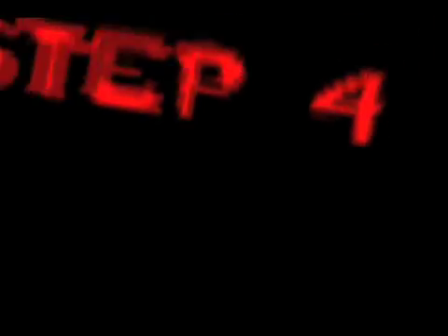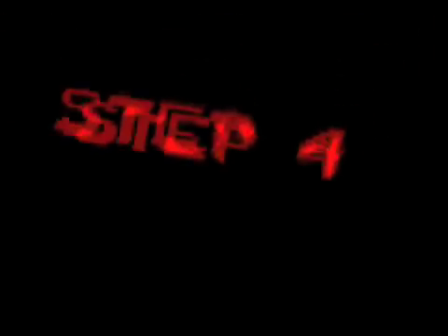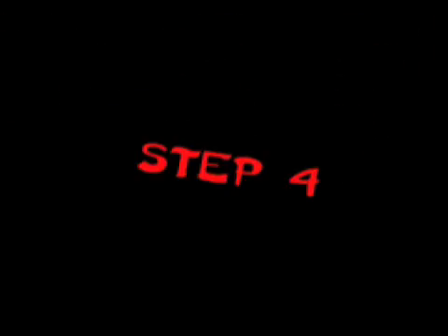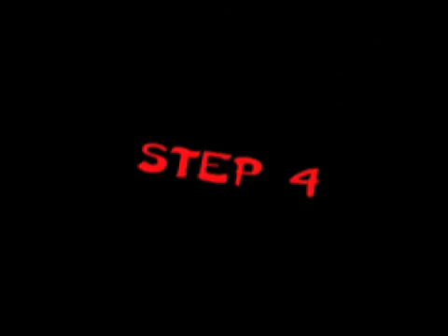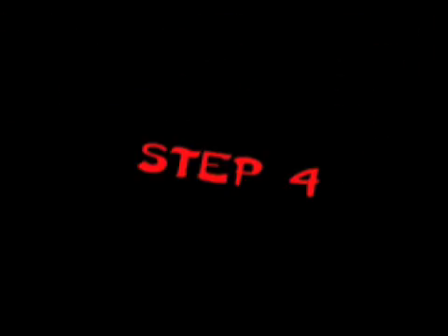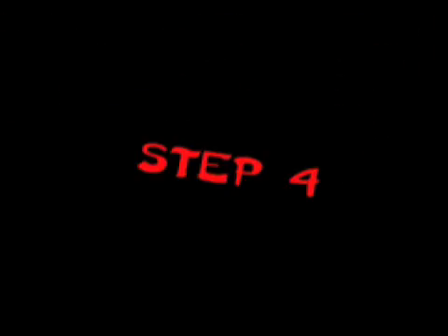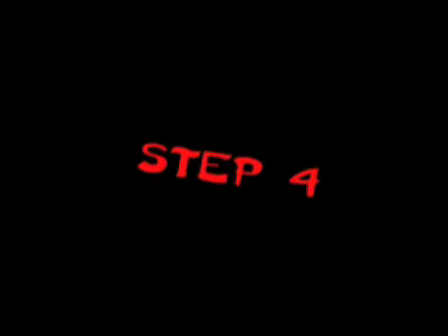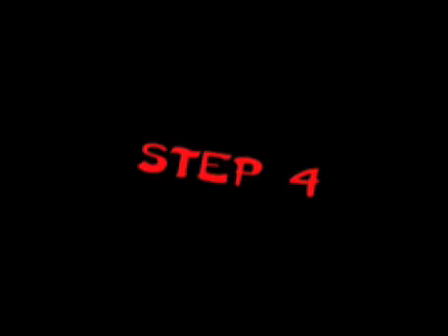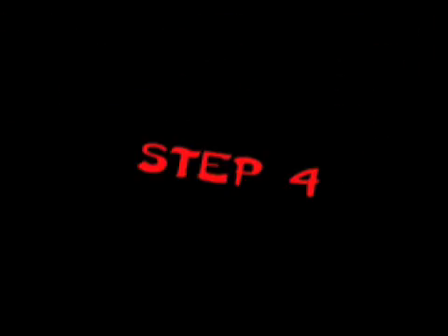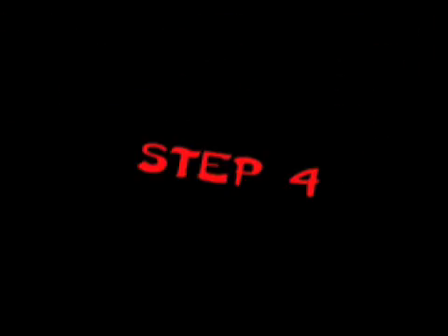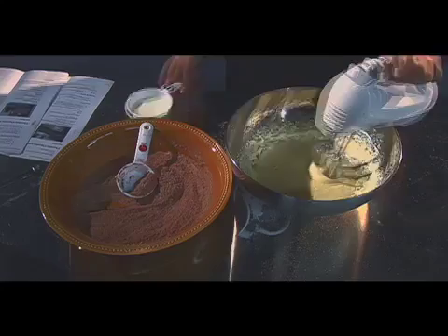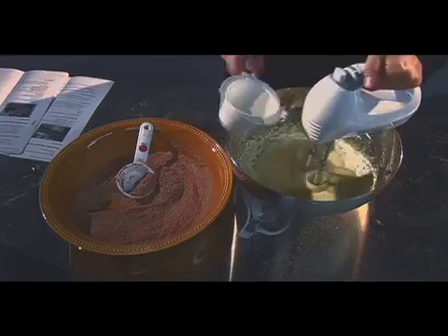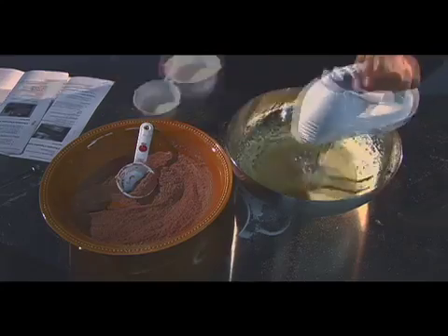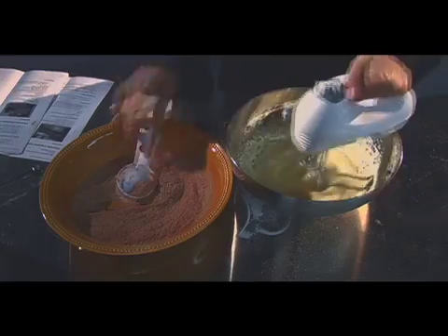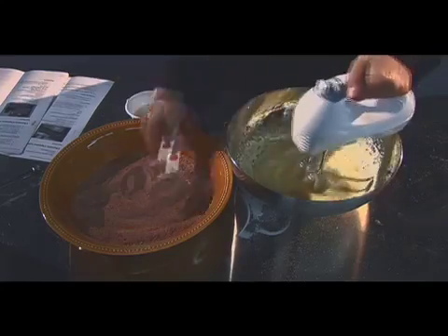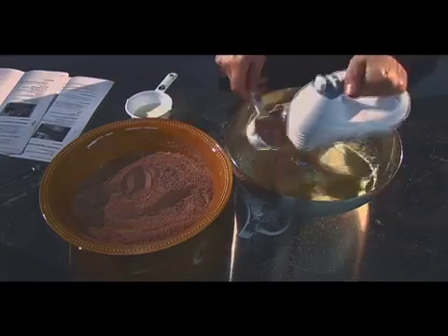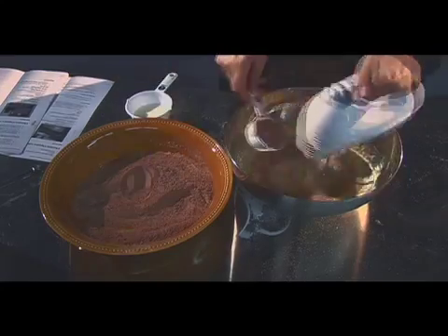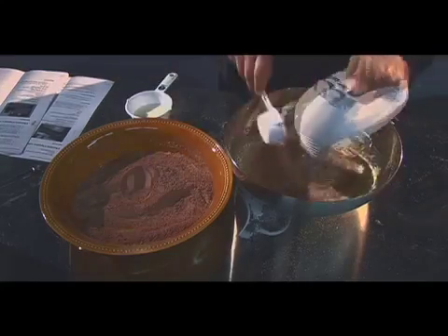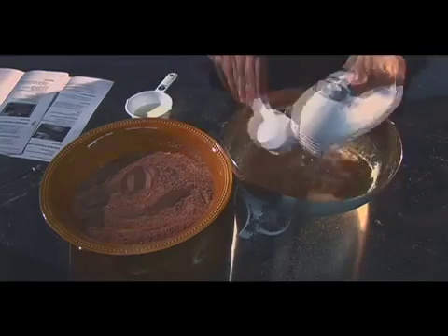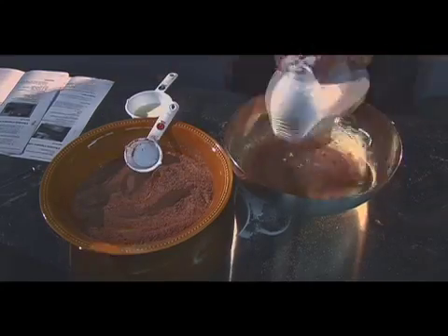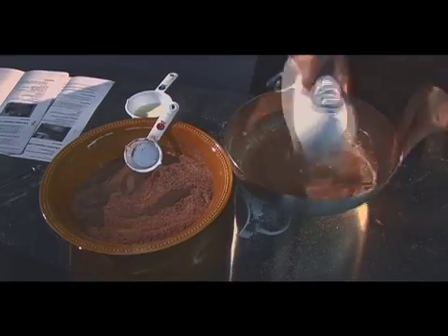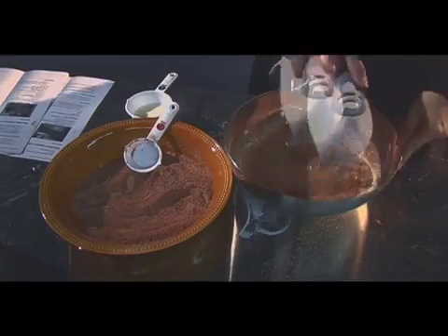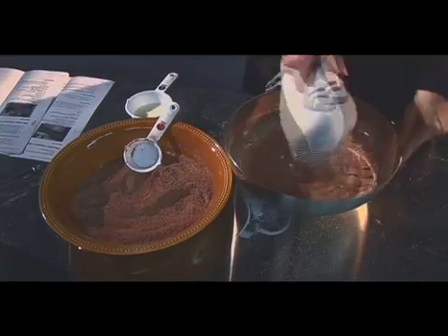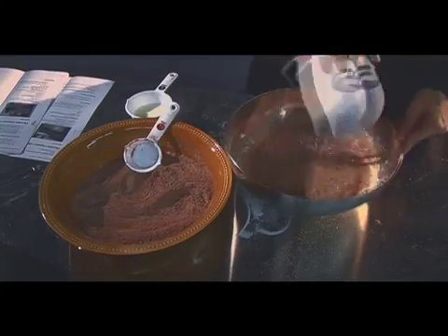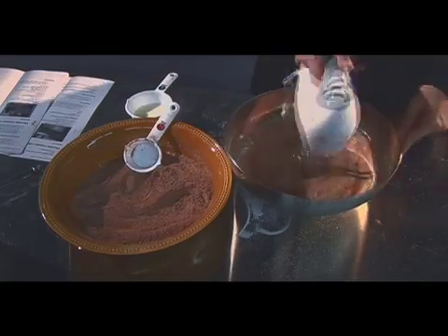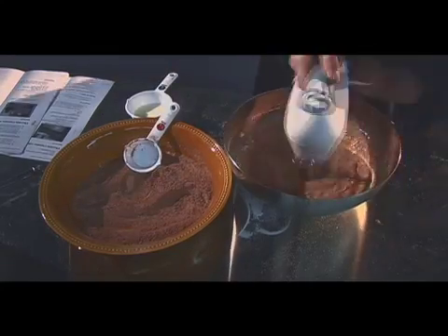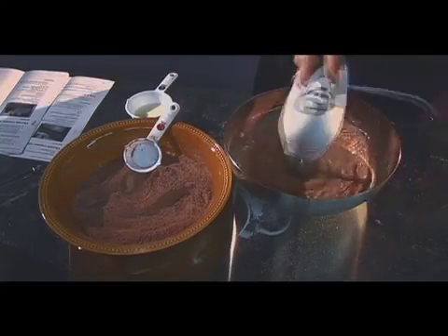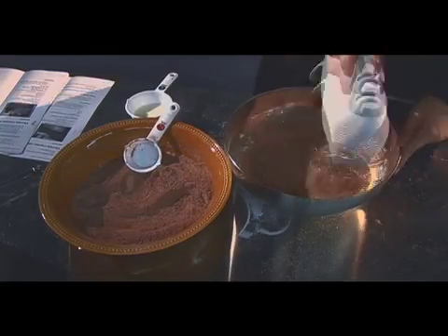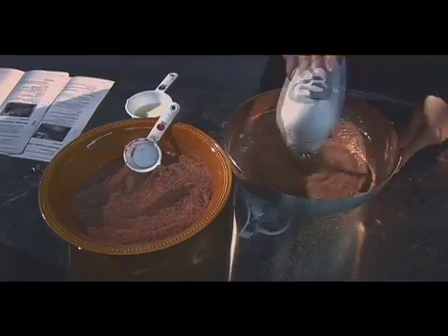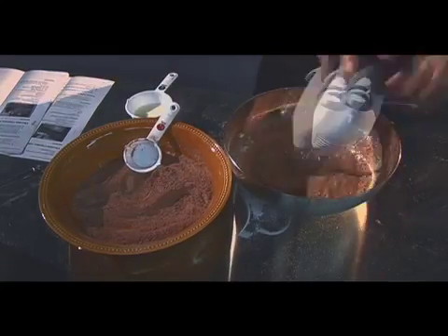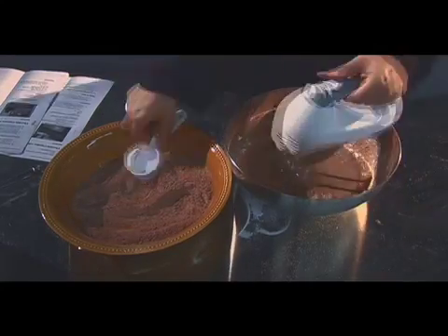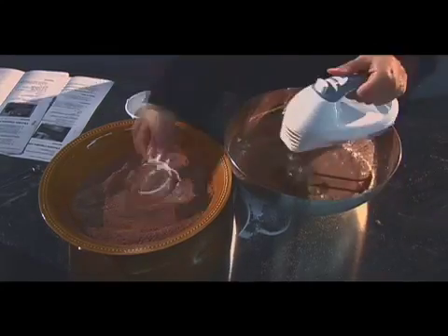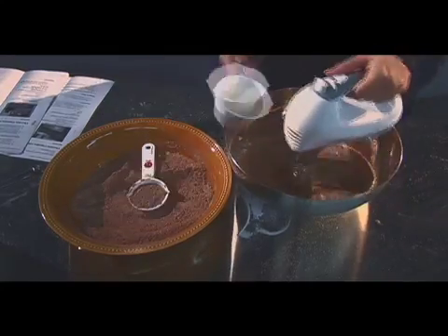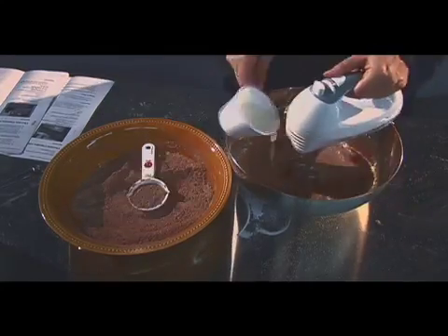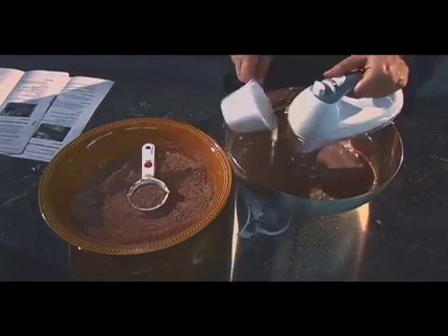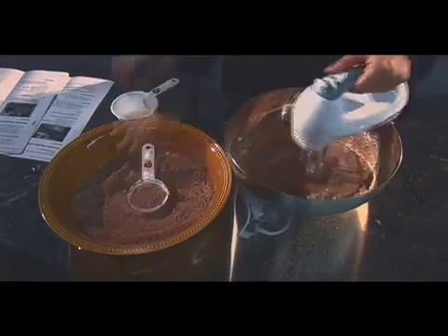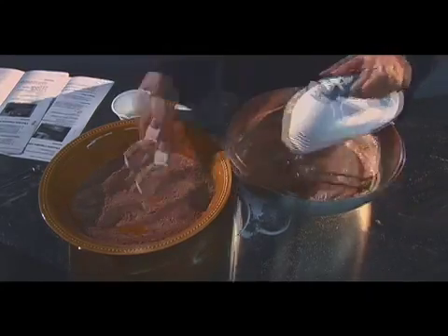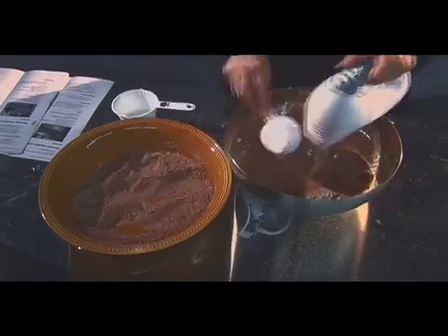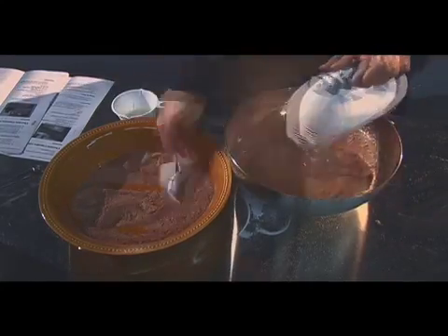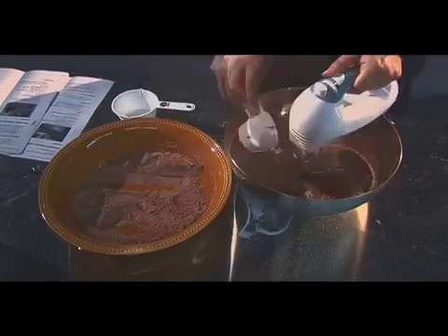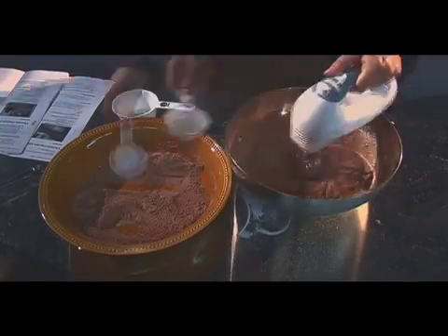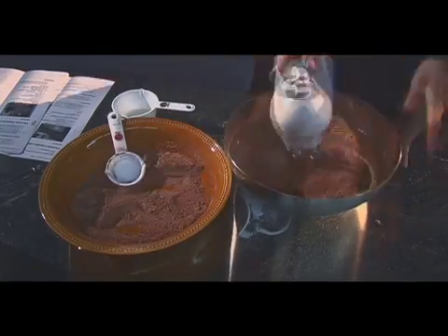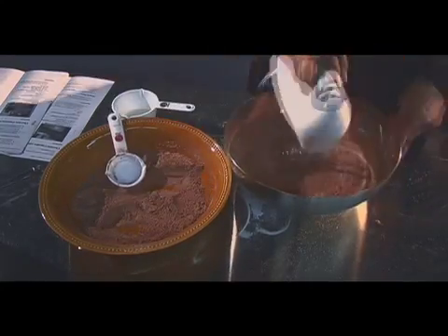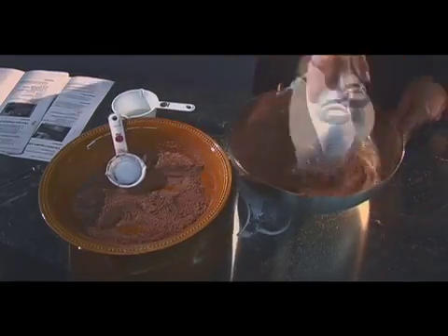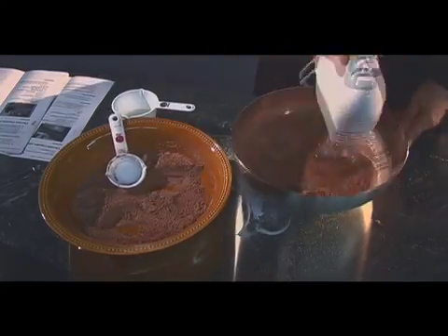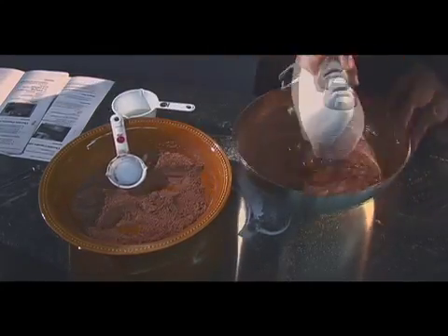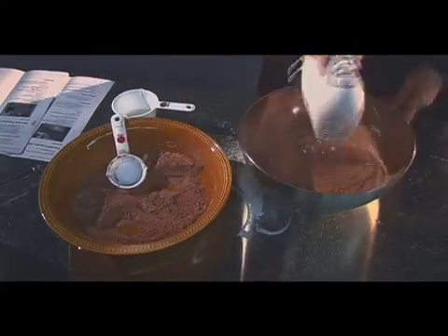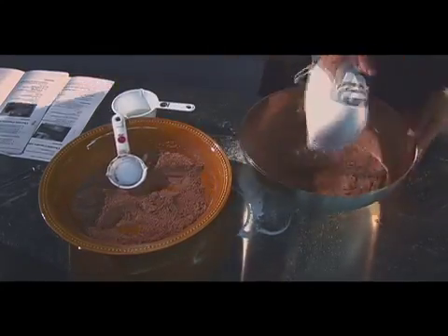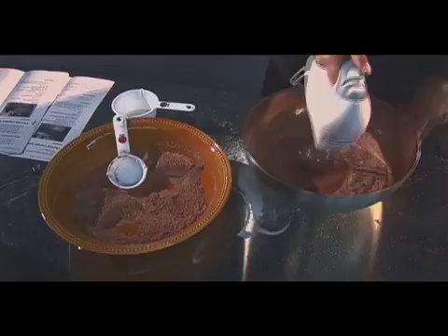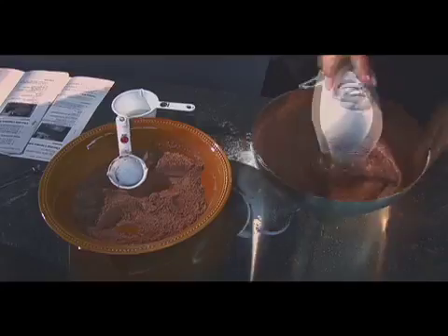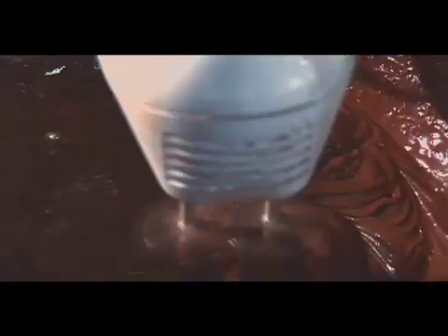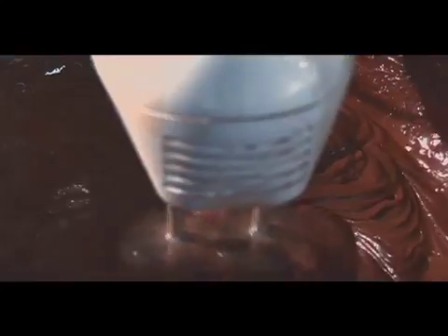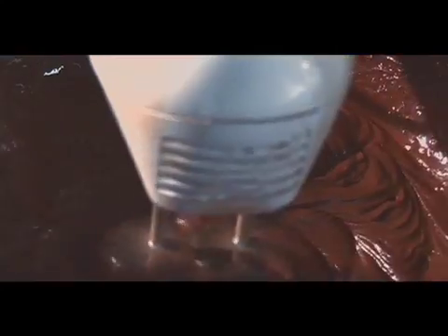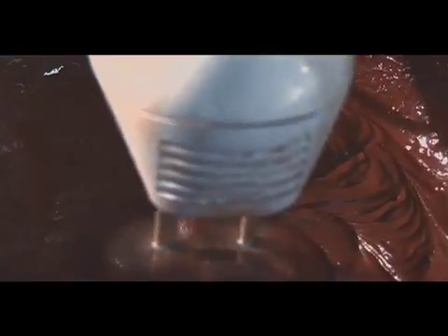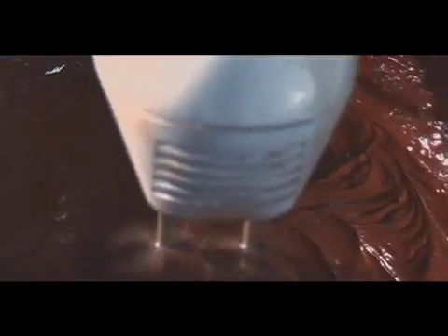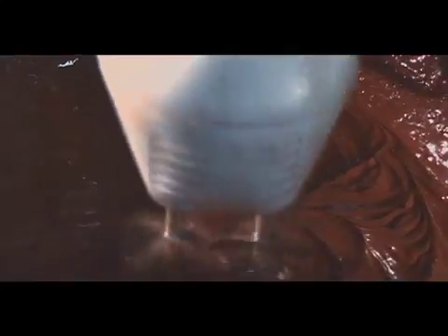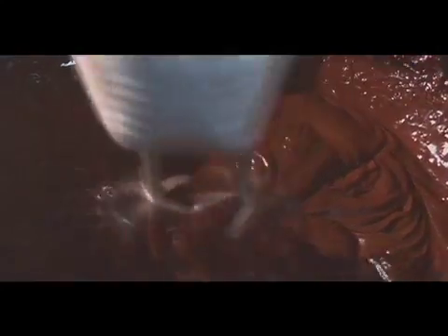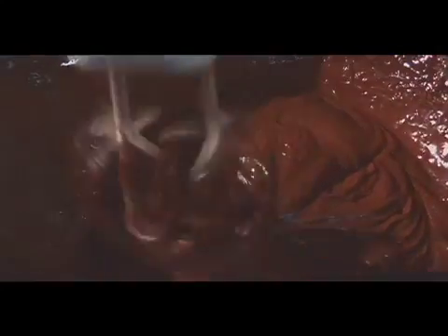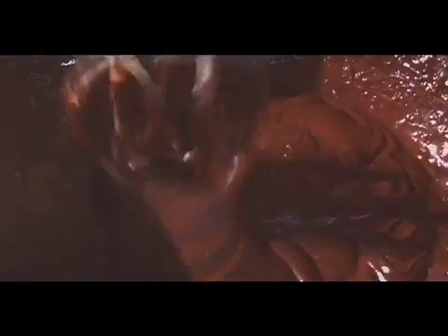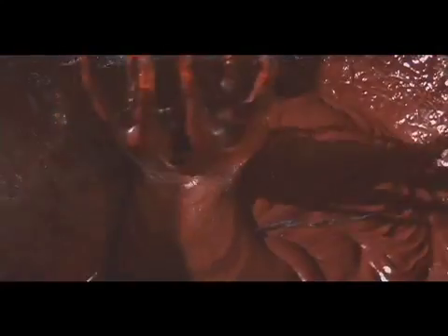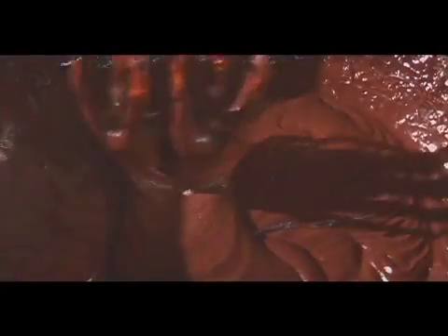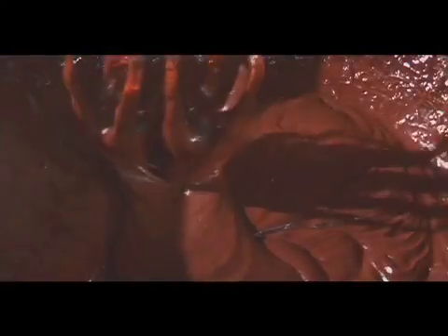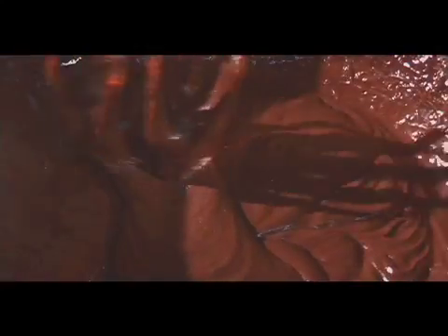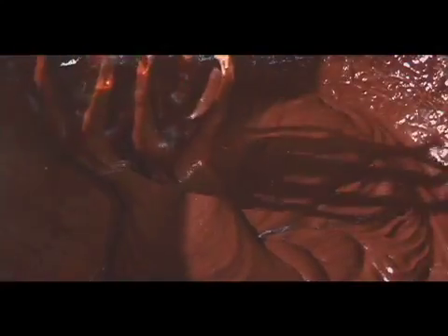Step 4: Add the flour mixture alternately with the milk until blended. Start and end with the flour mix.